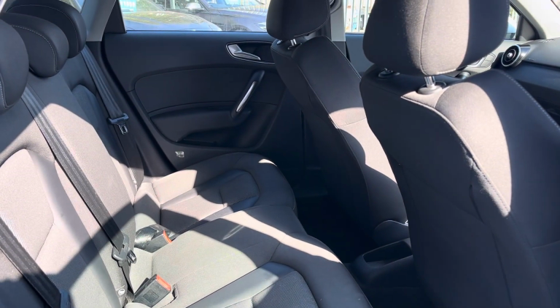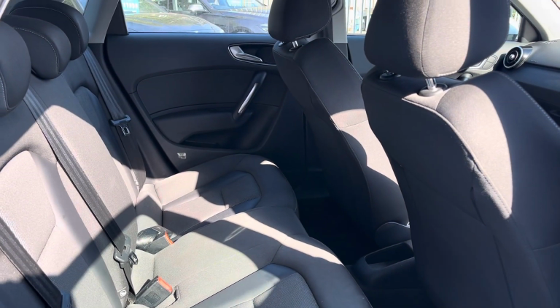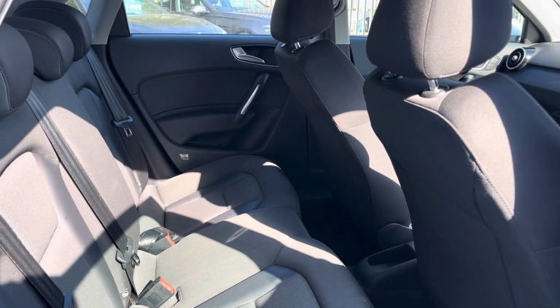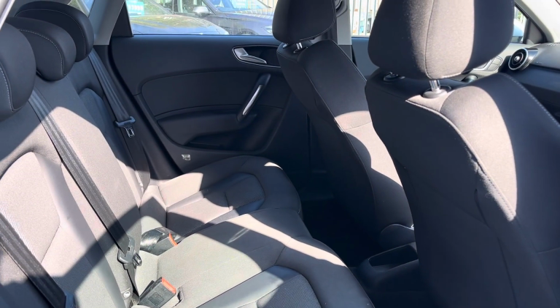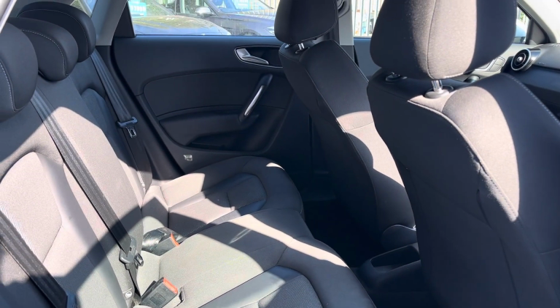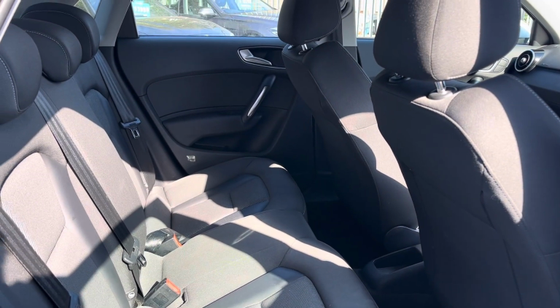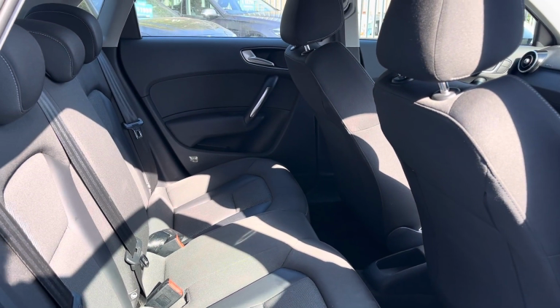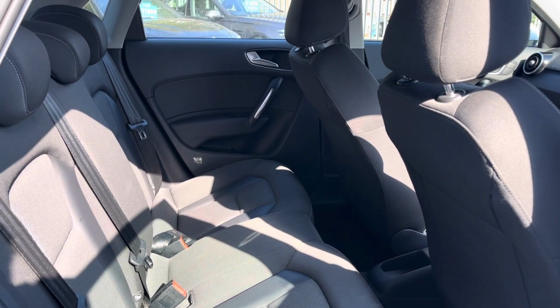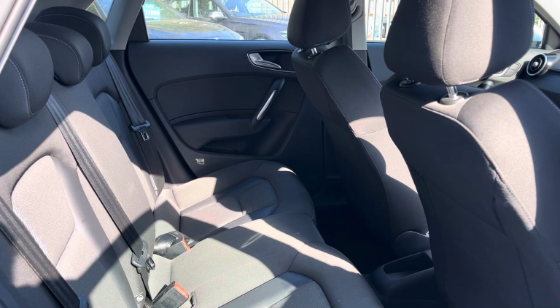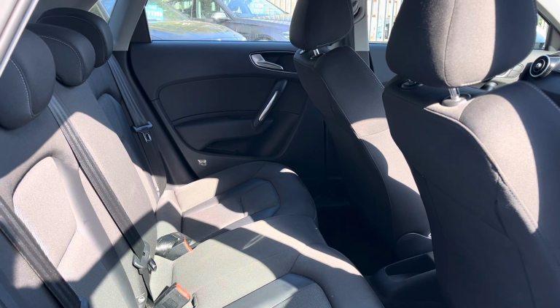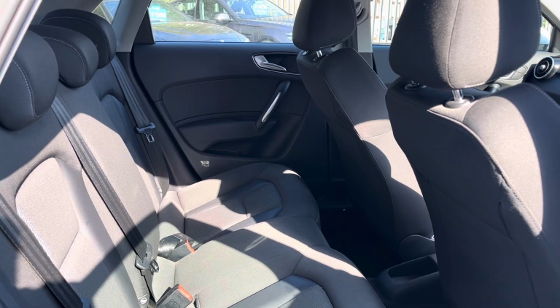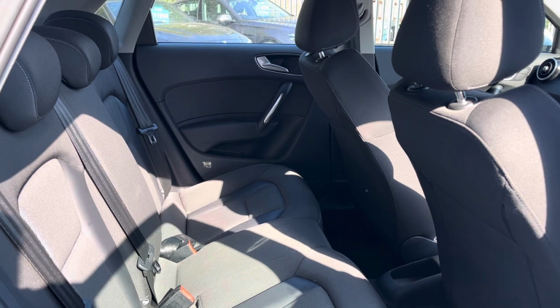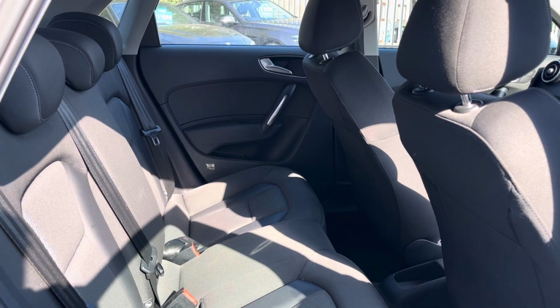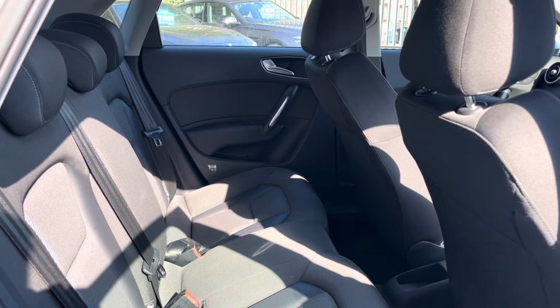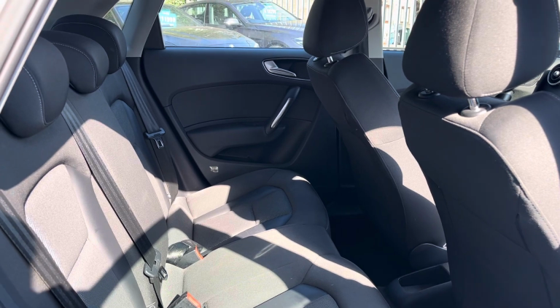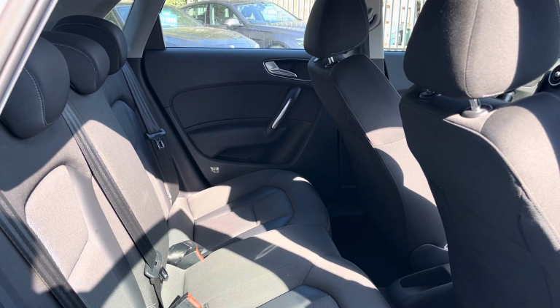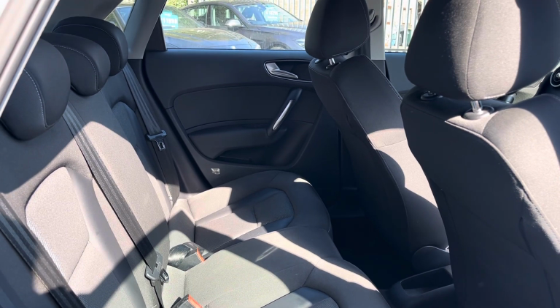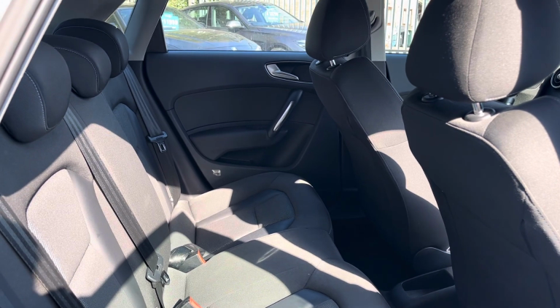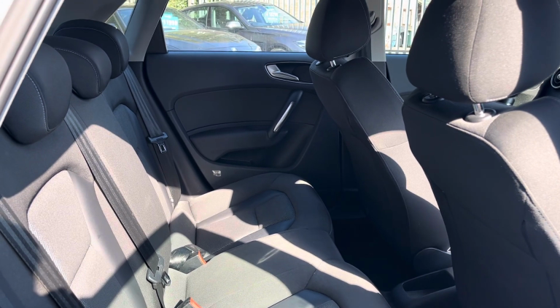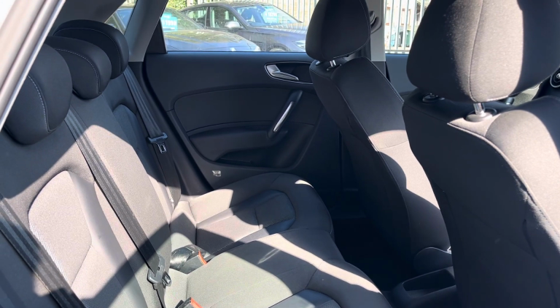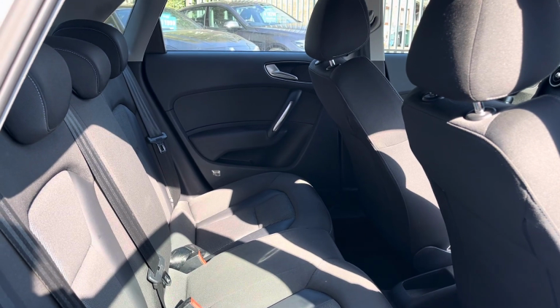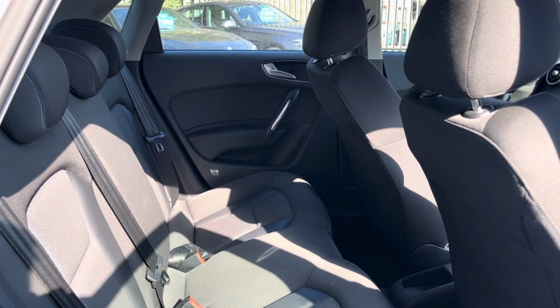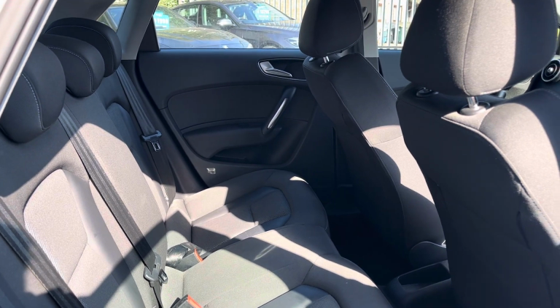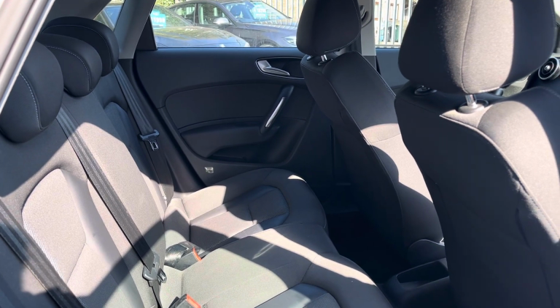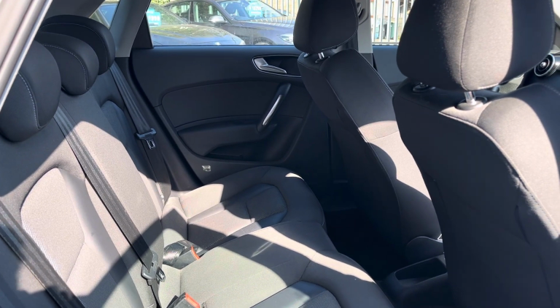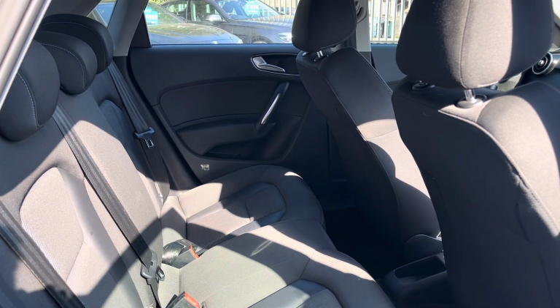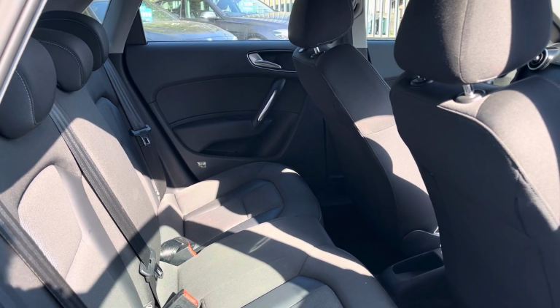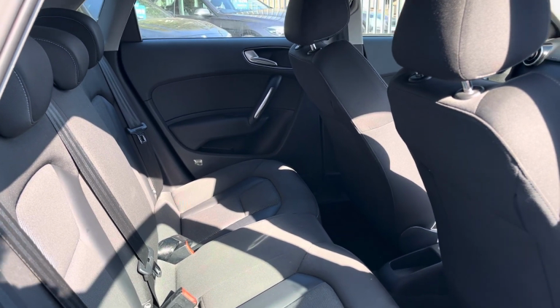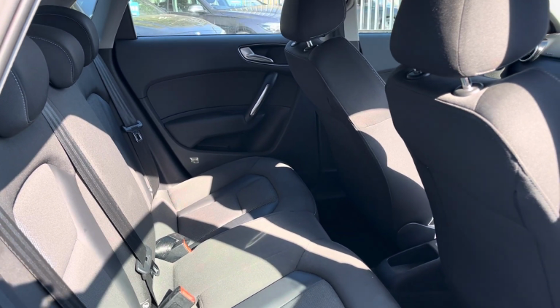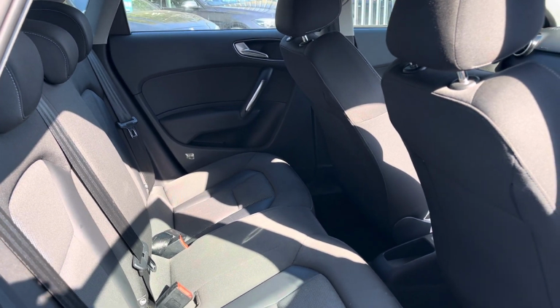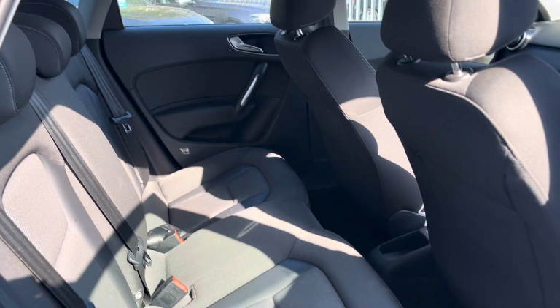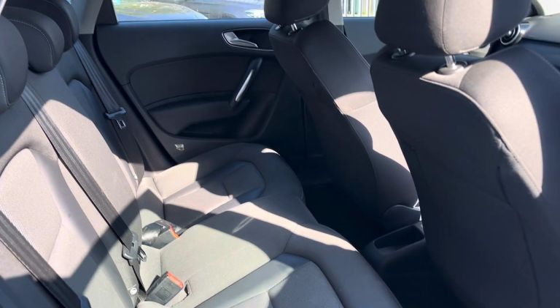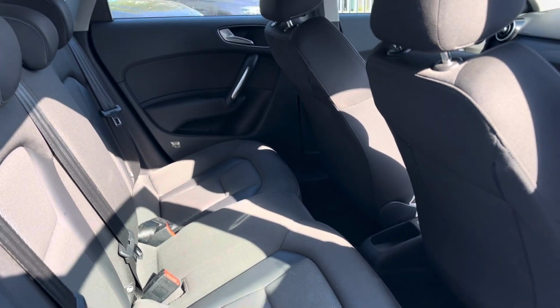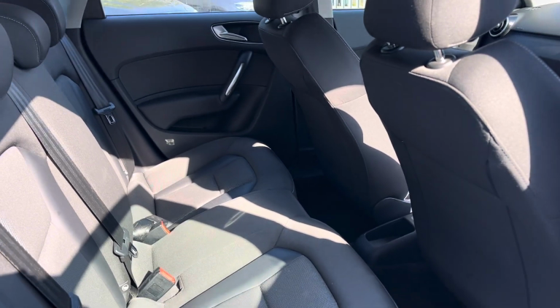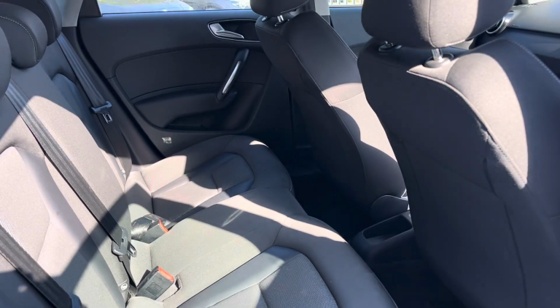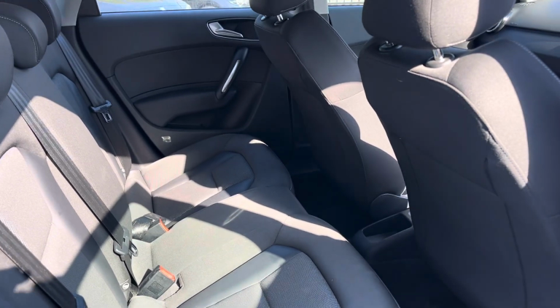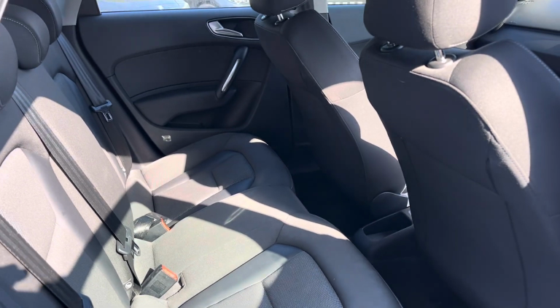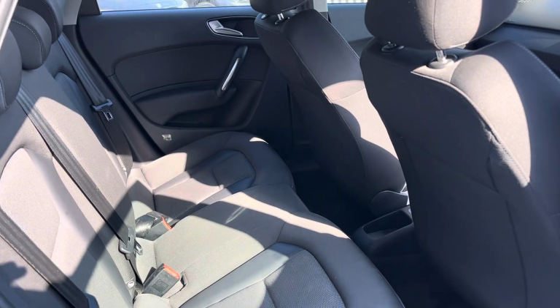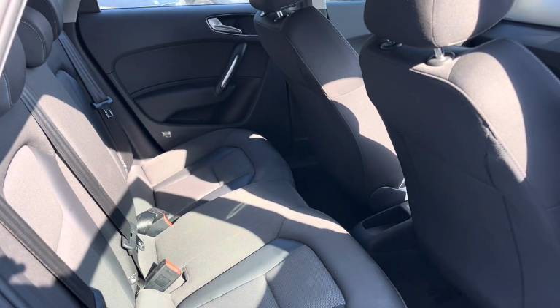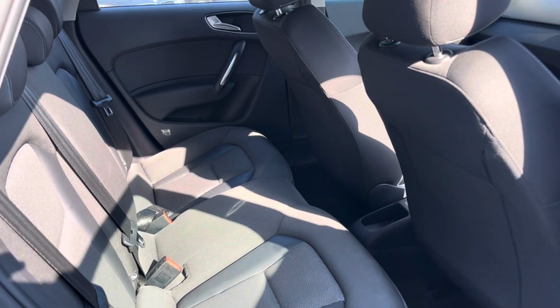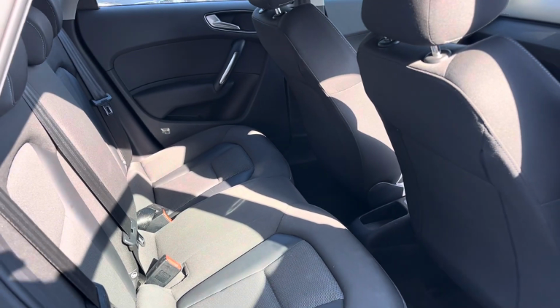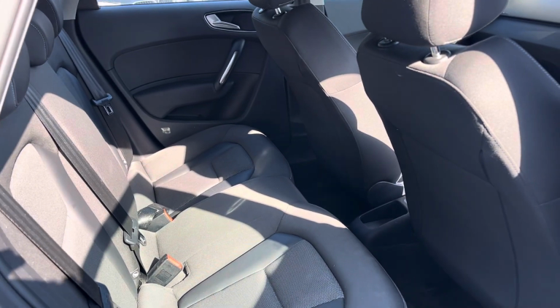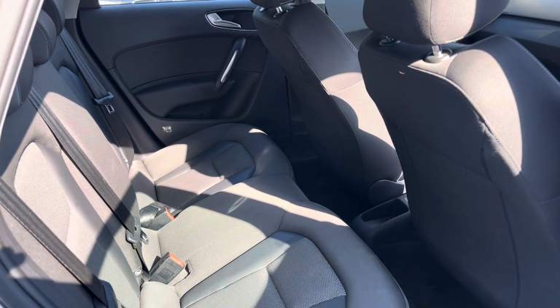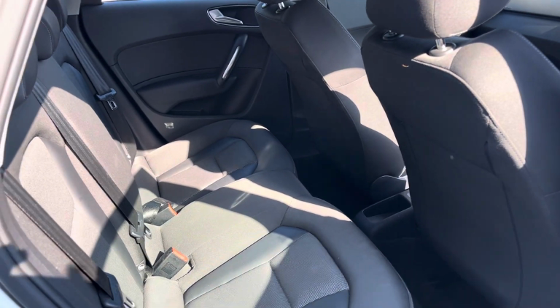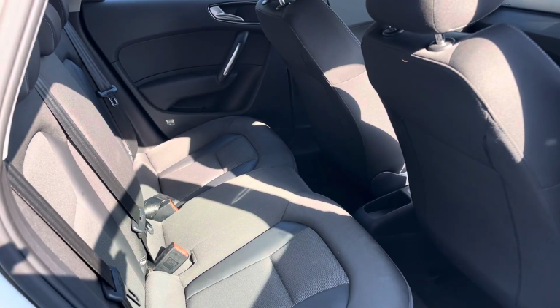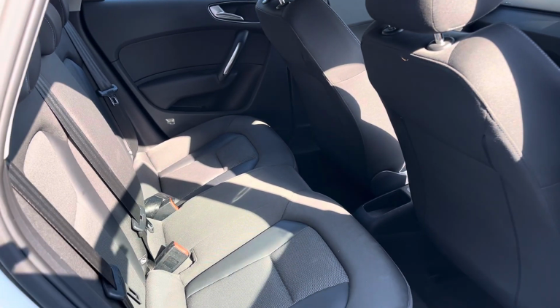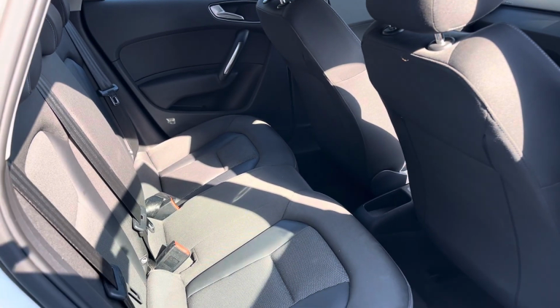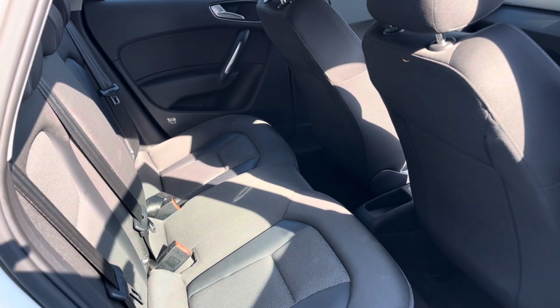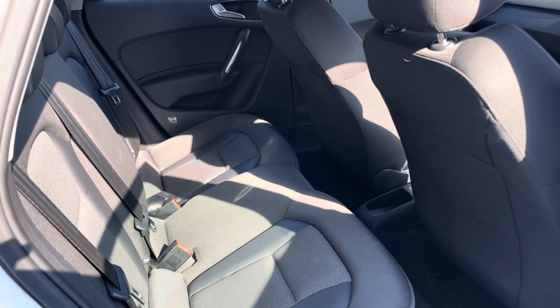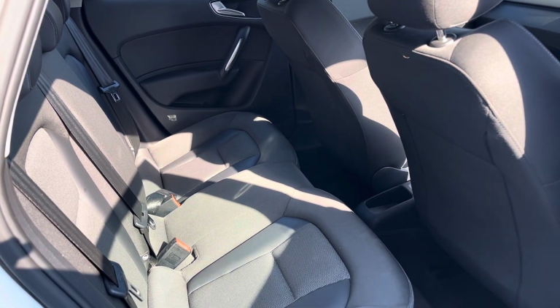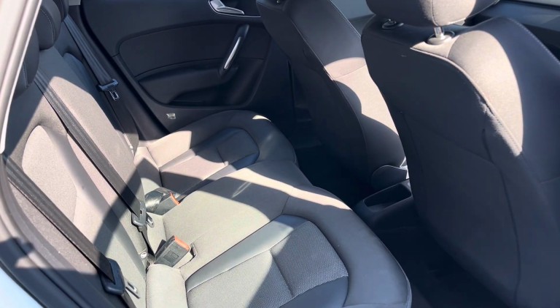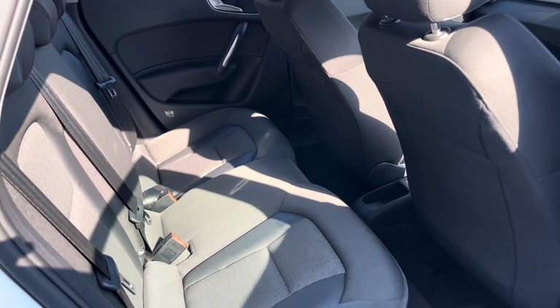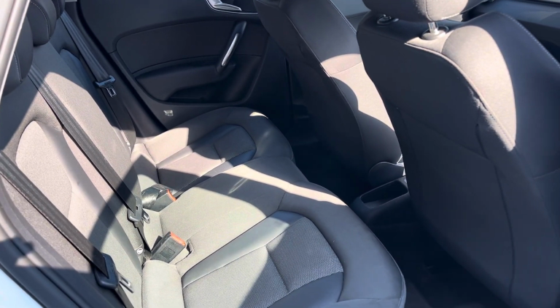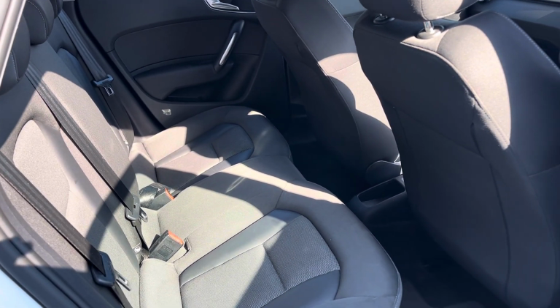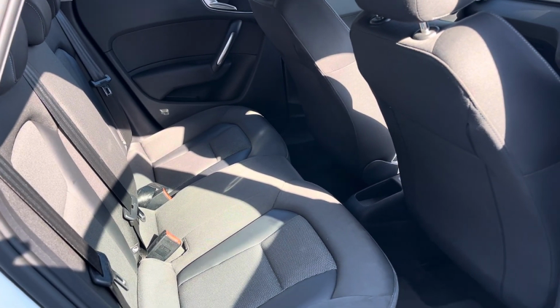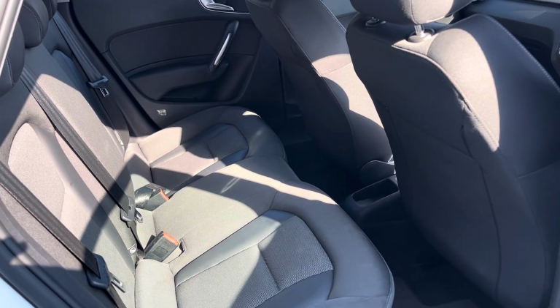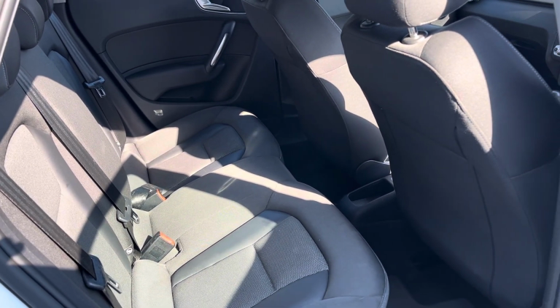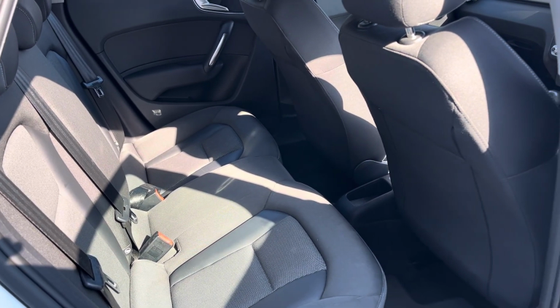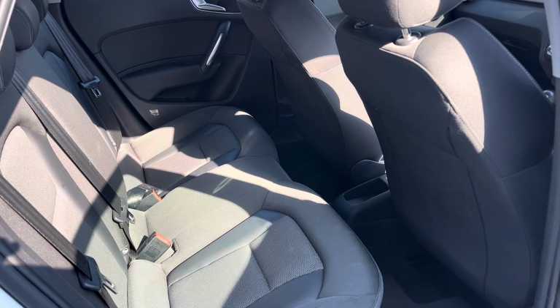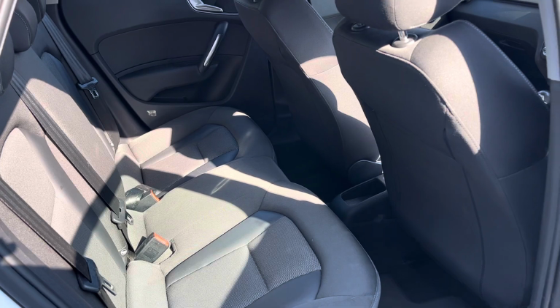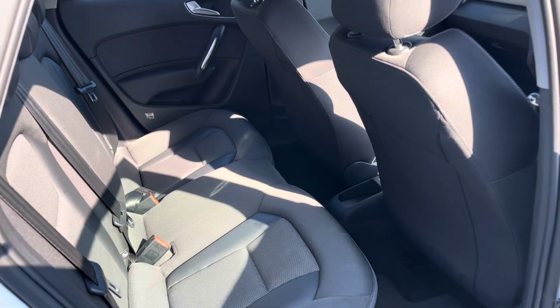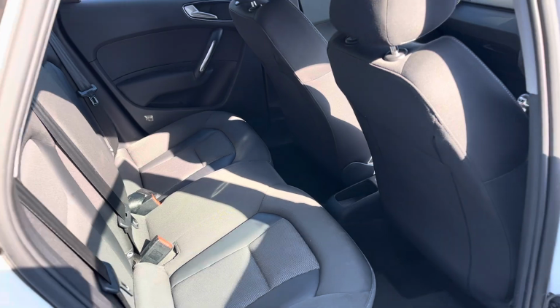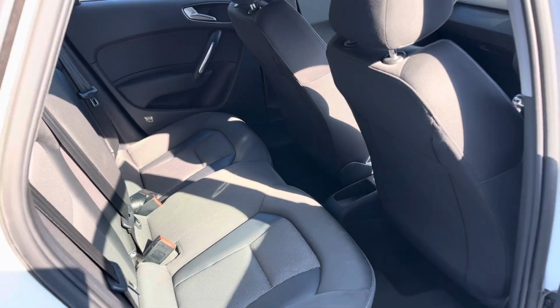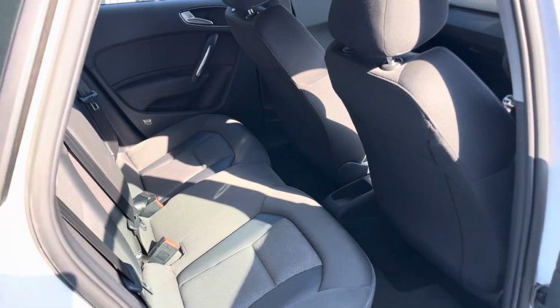In the back, no rips or tears in the seats. We've got plenty of legroom — so that's my driving position and I'd happily sit behind me for a bit.